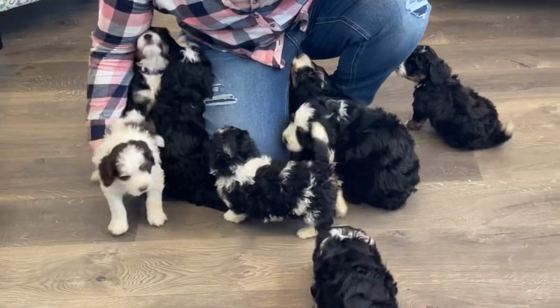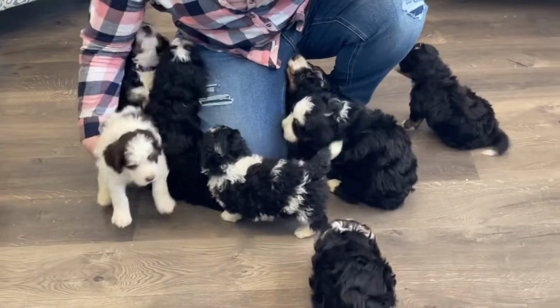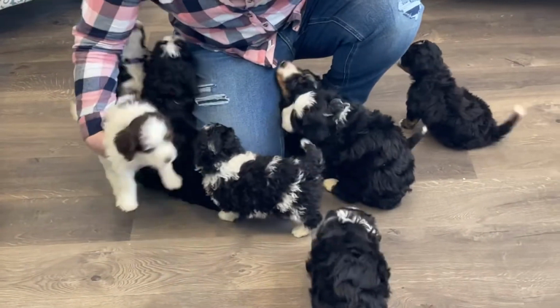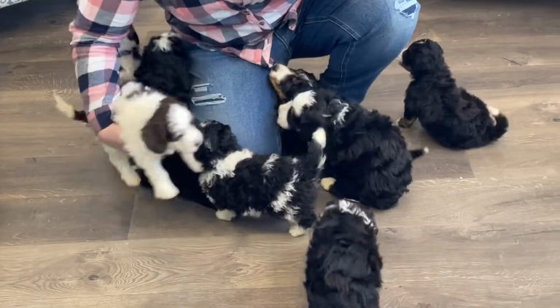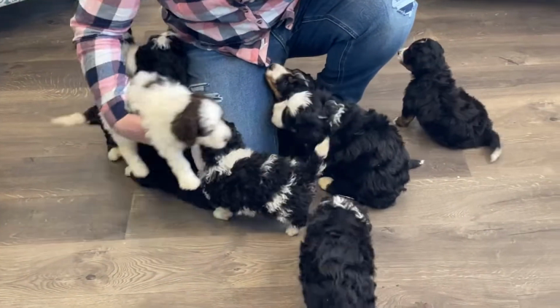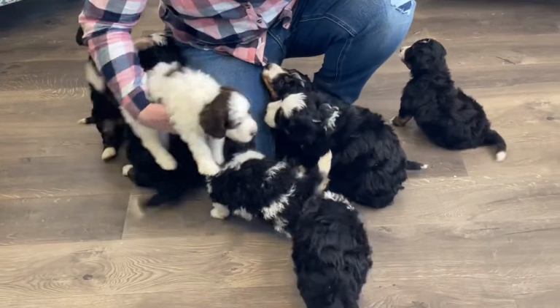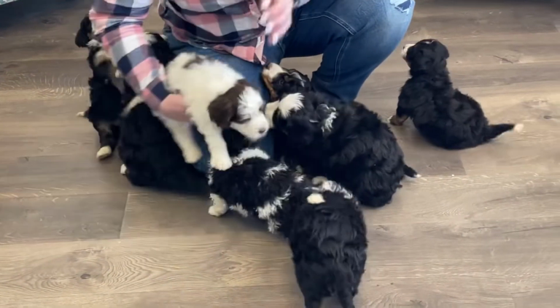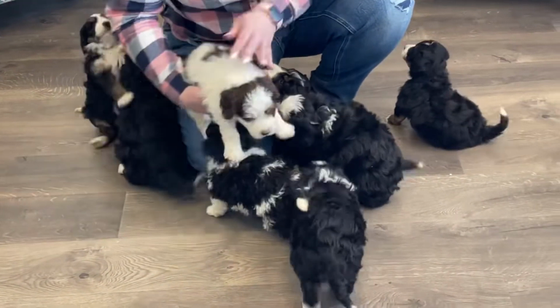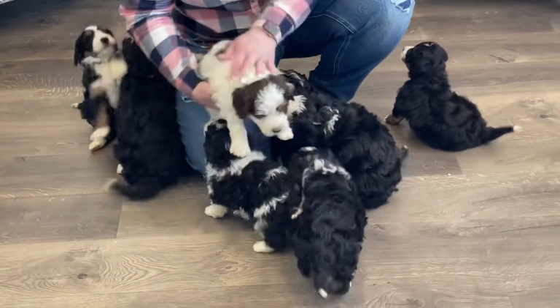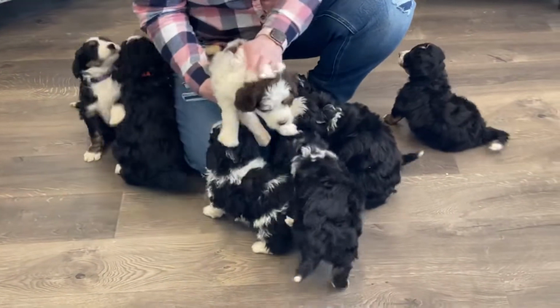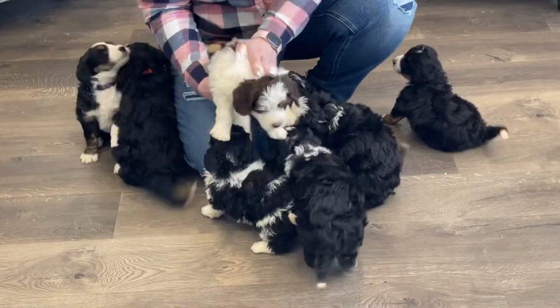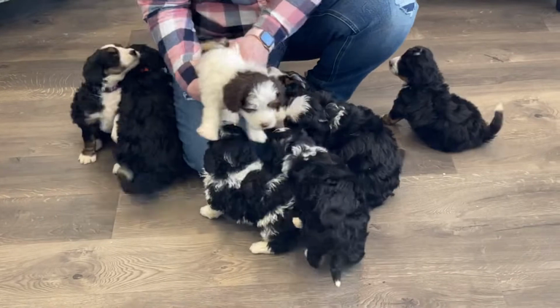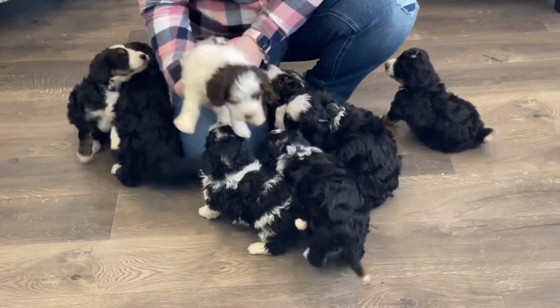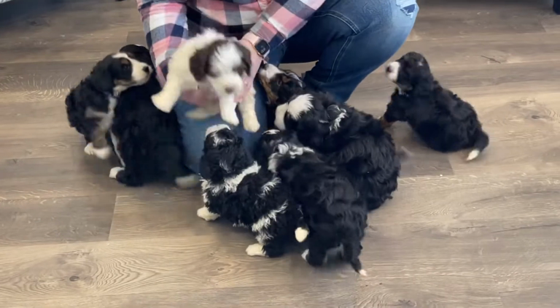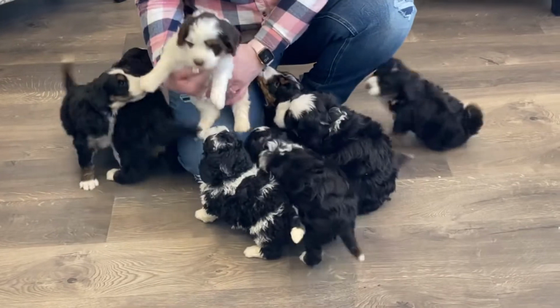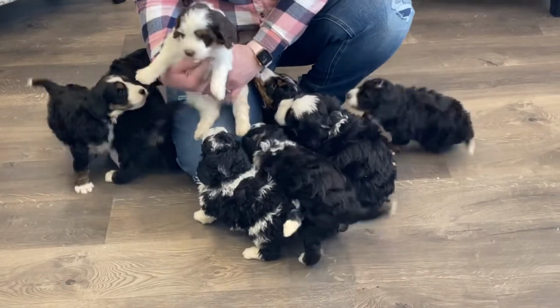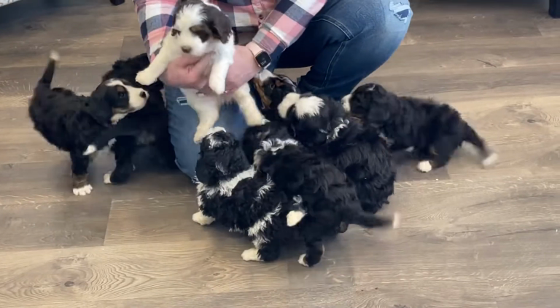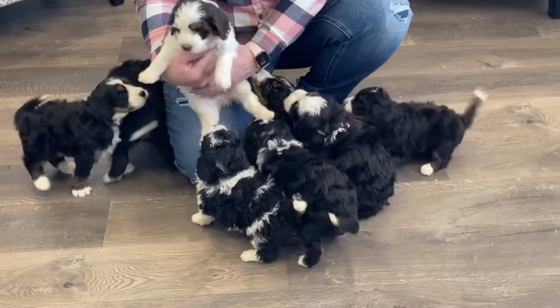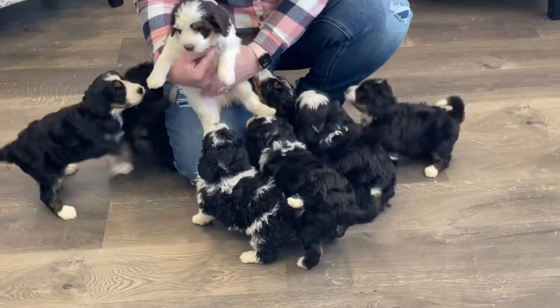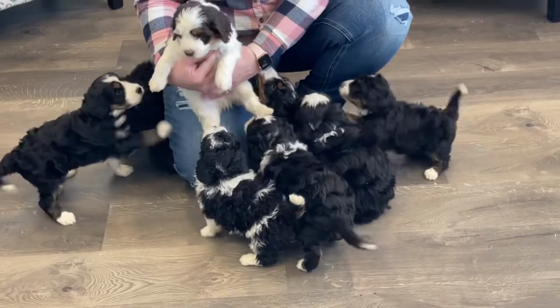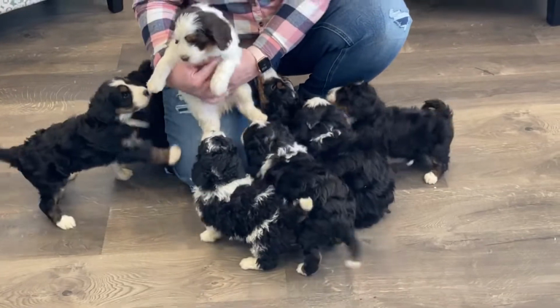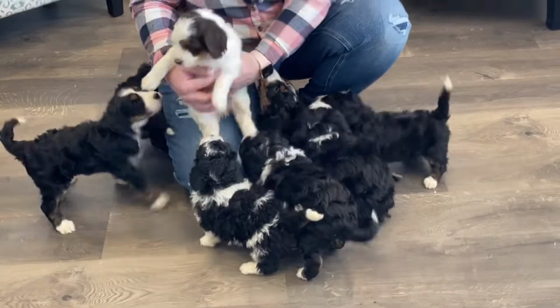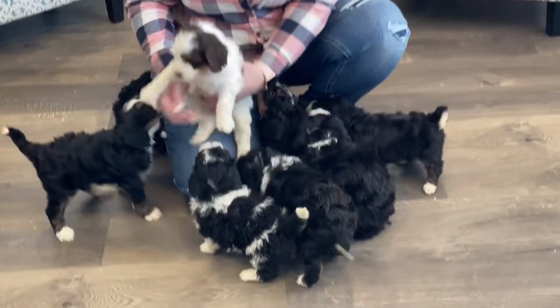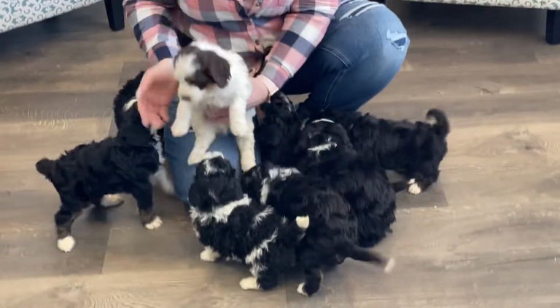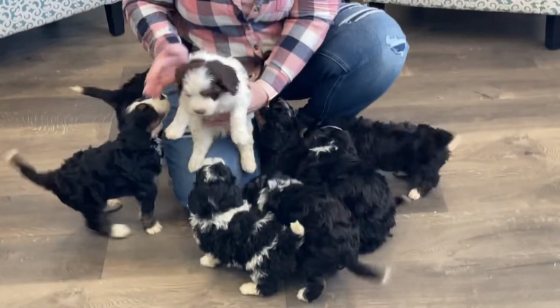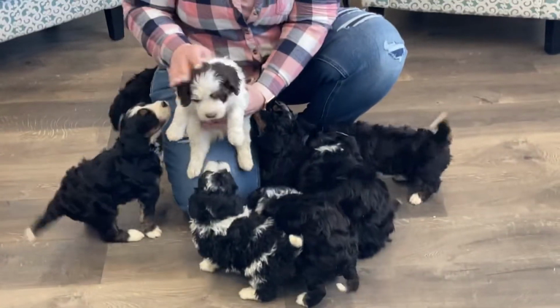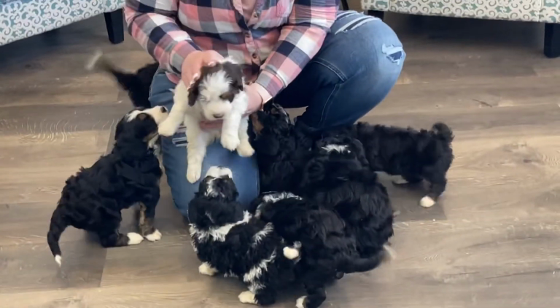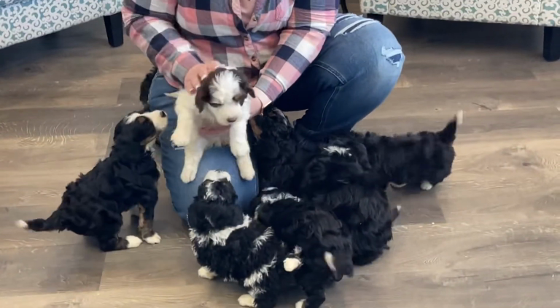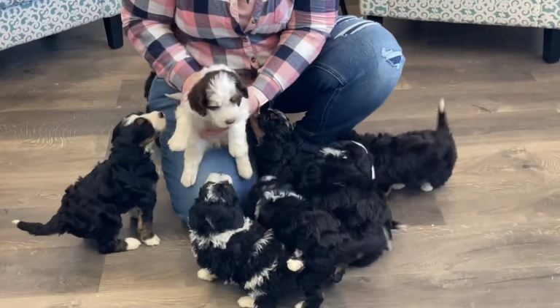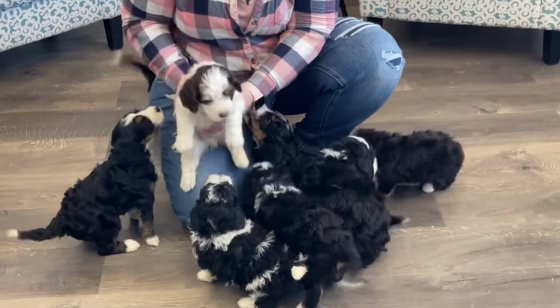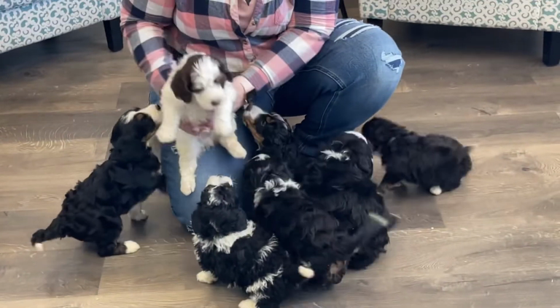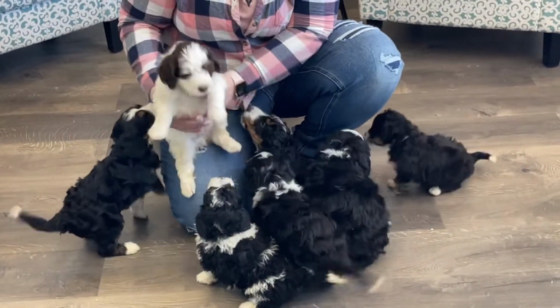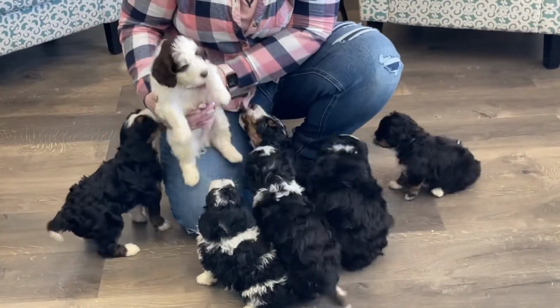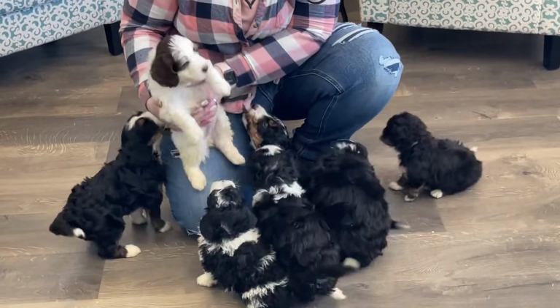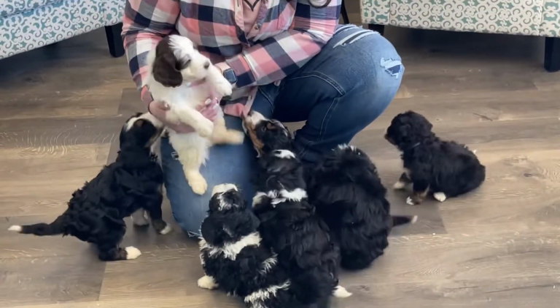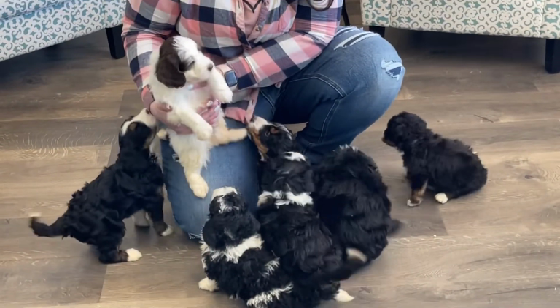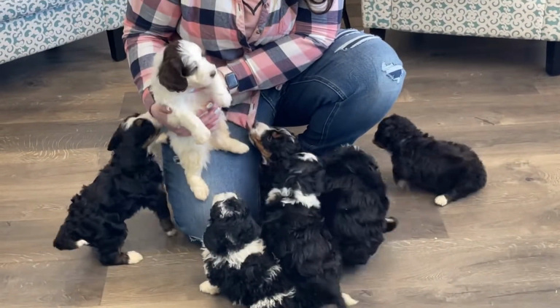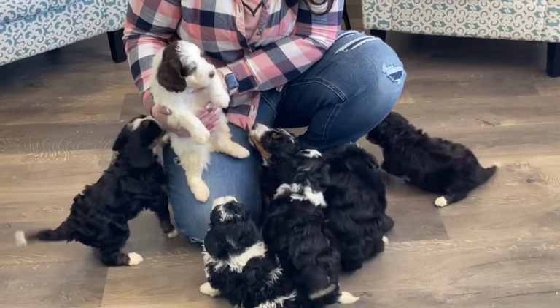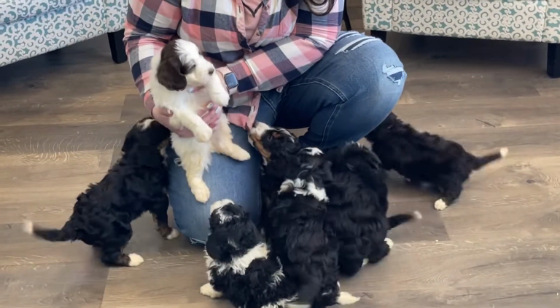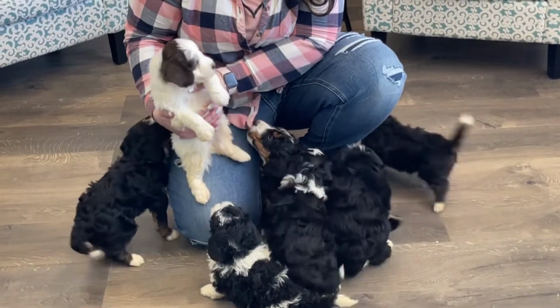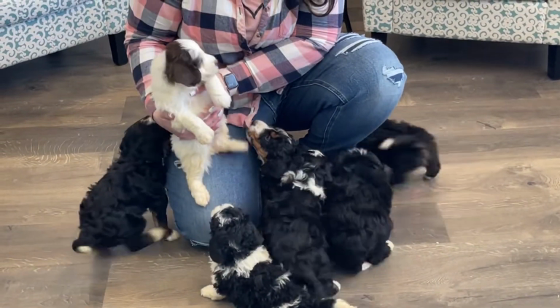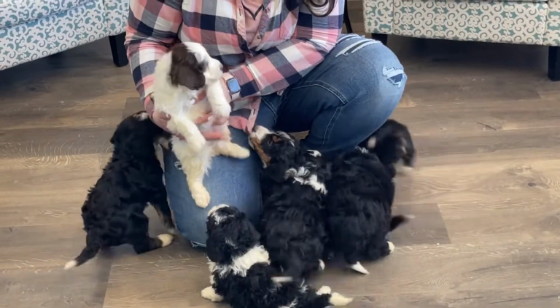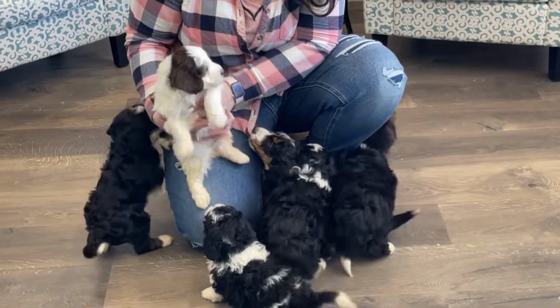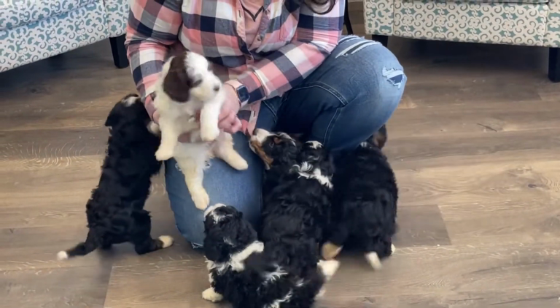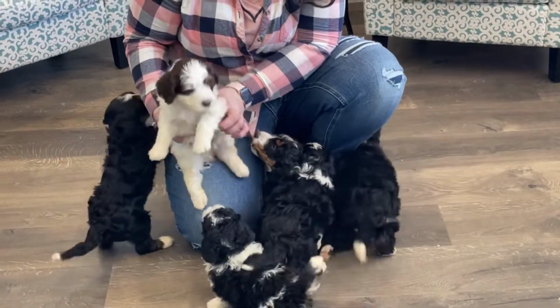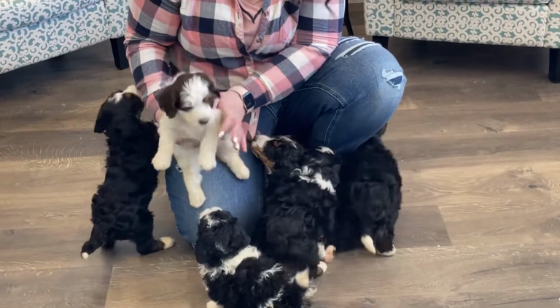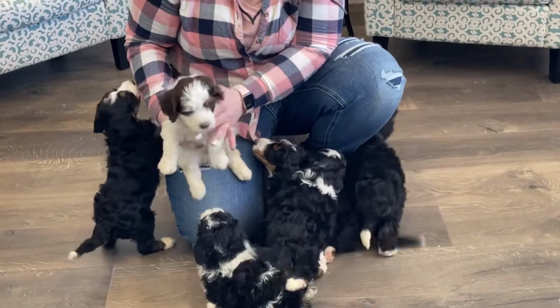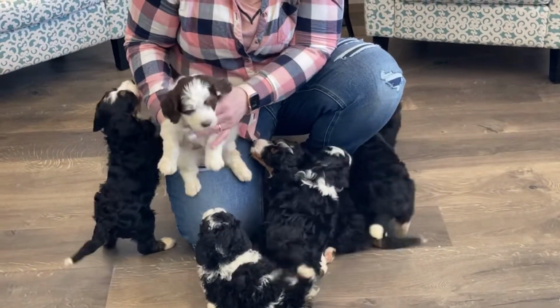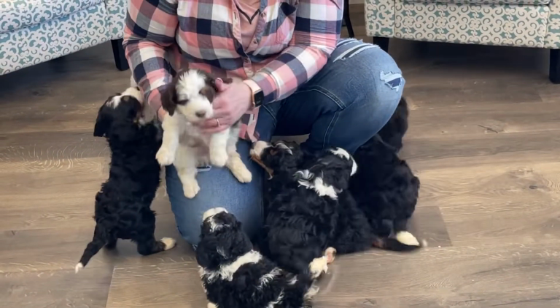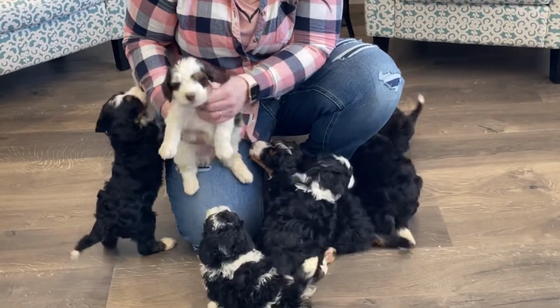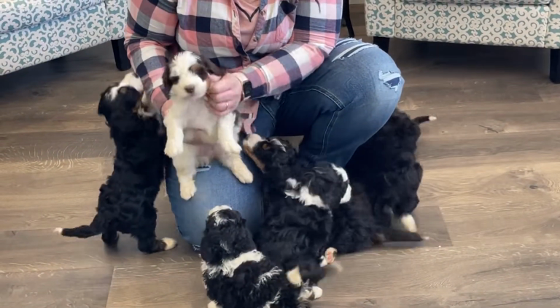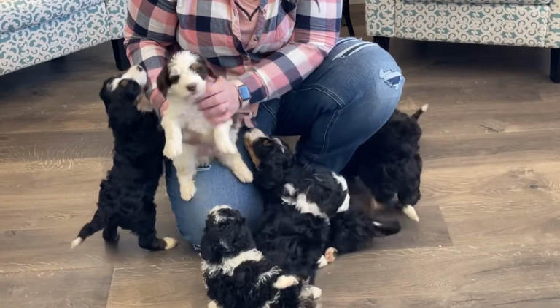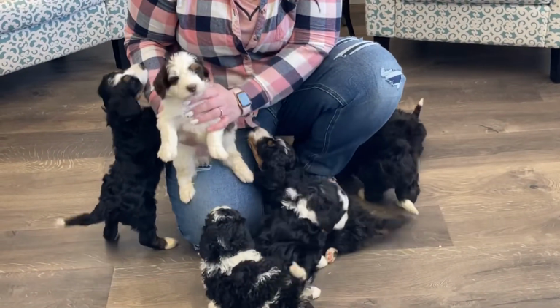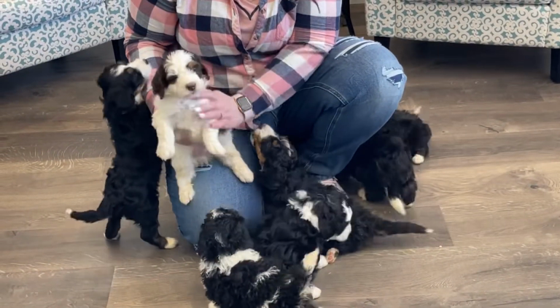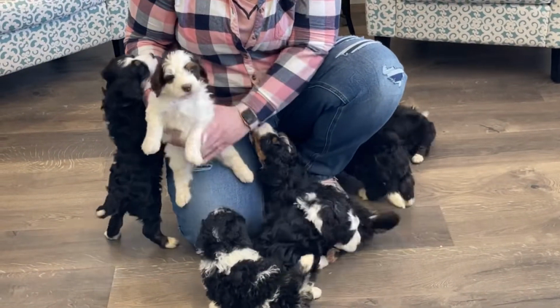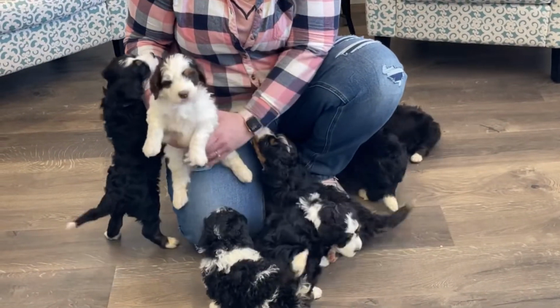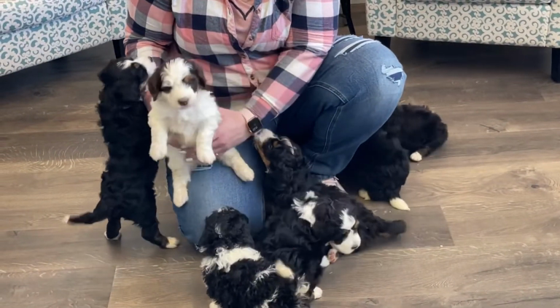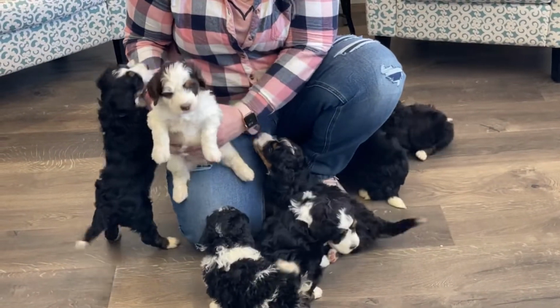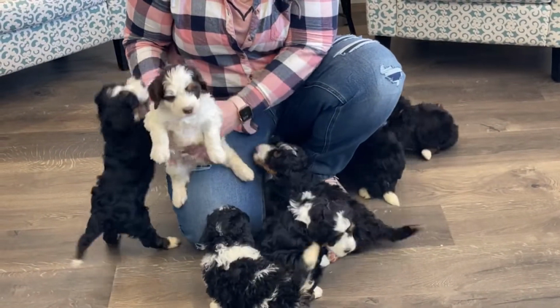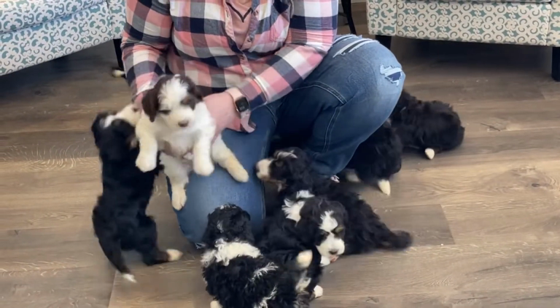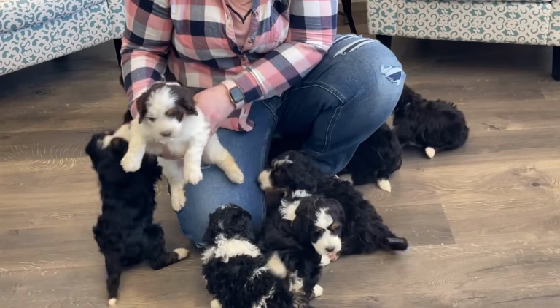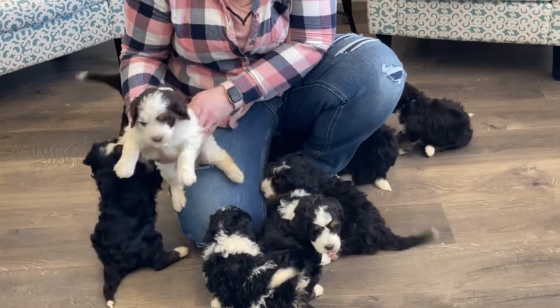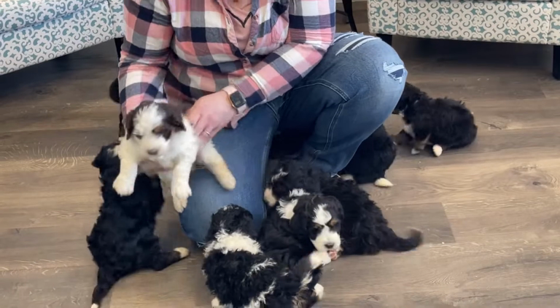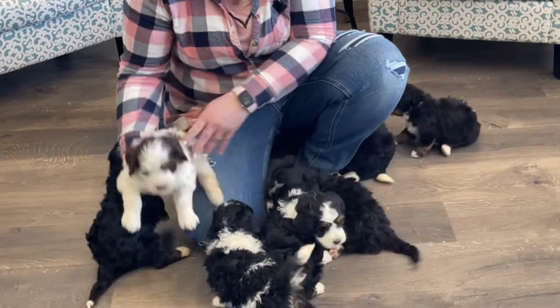Here is our brown collar boy. So so fun. He's just so playful, this little guy.